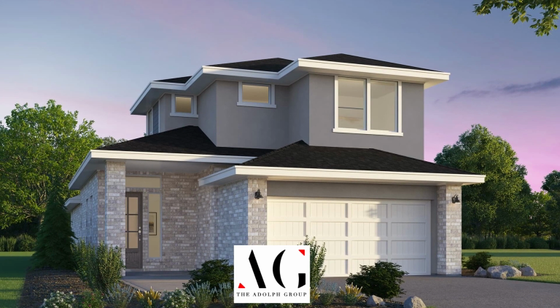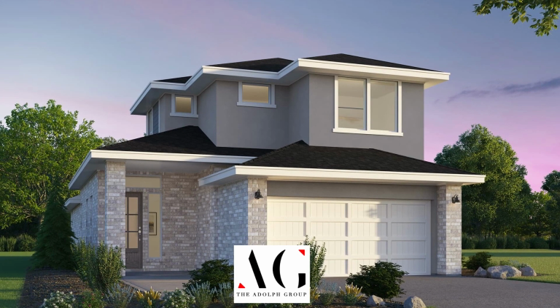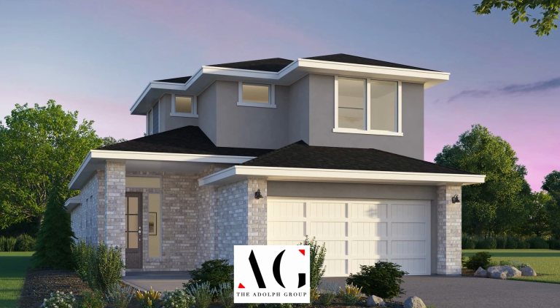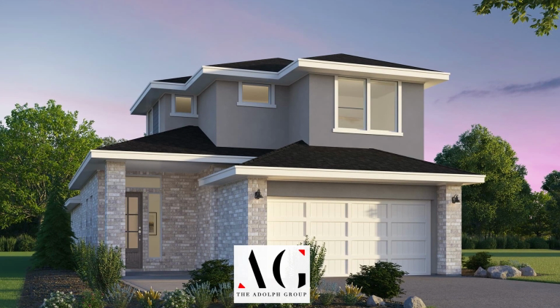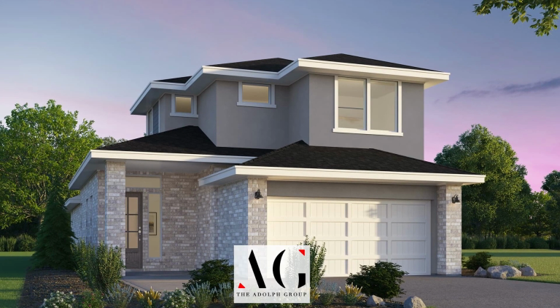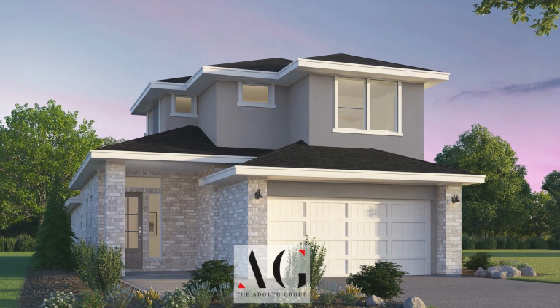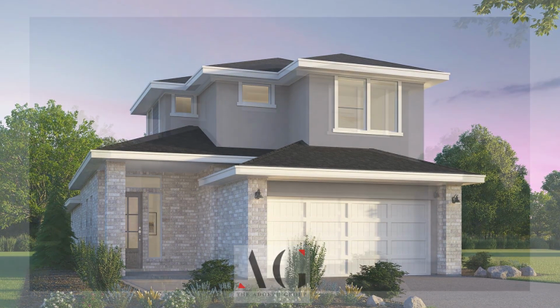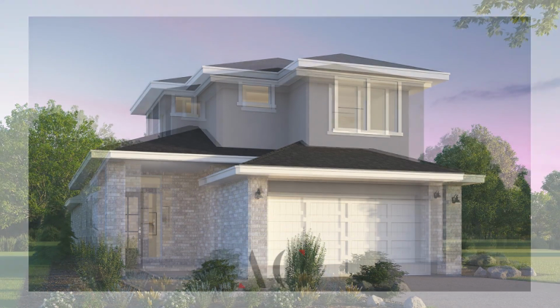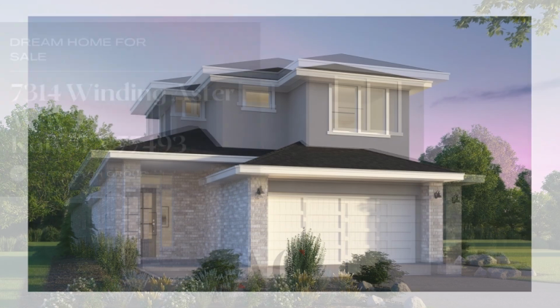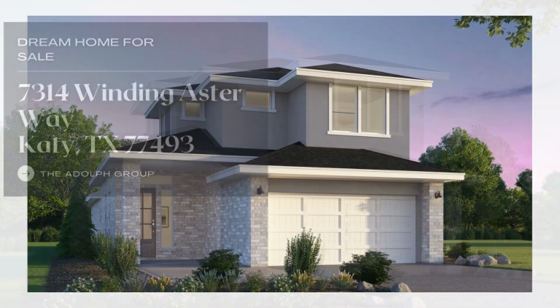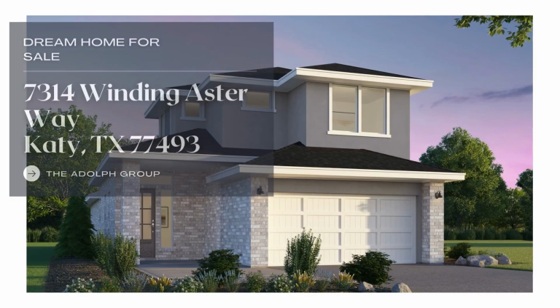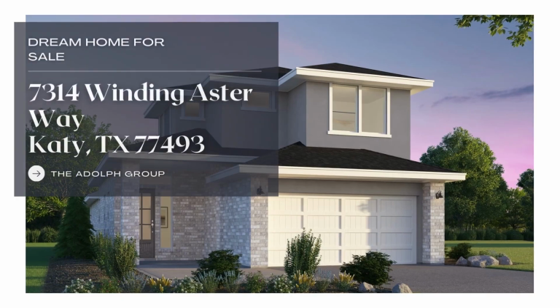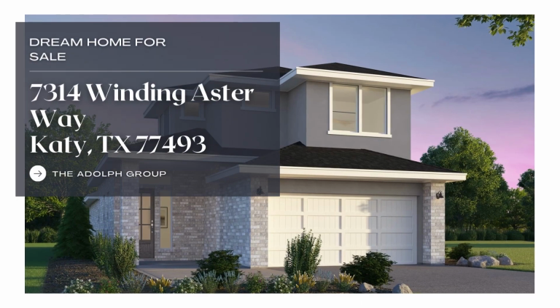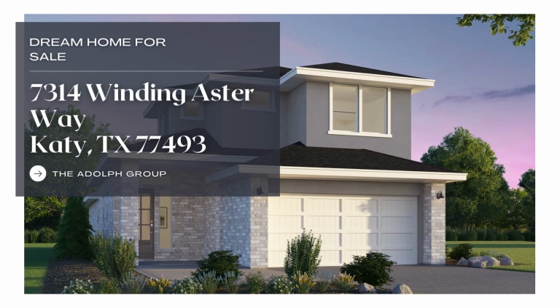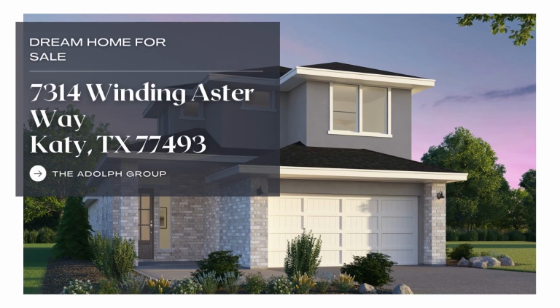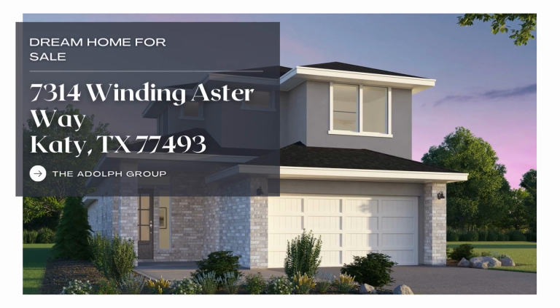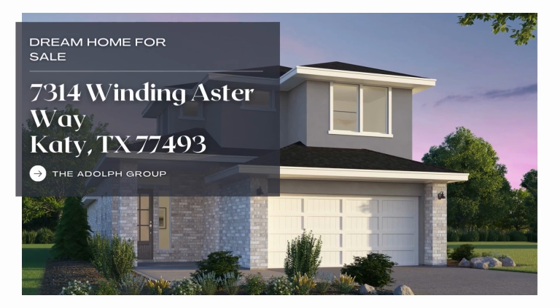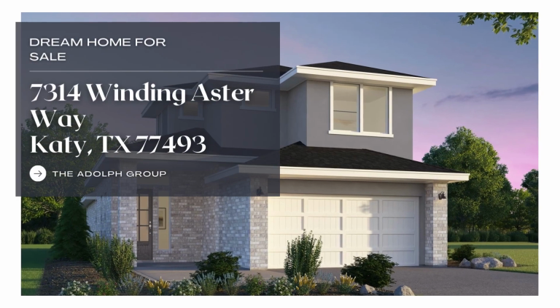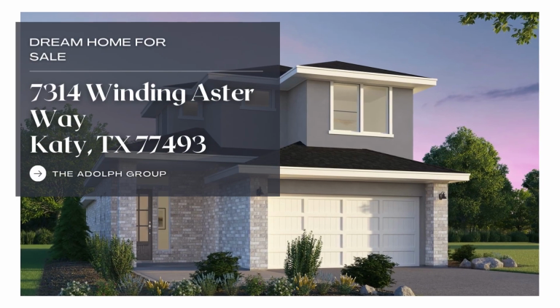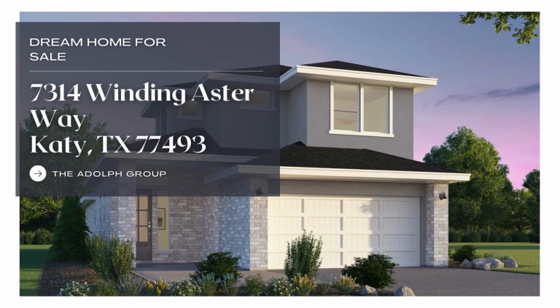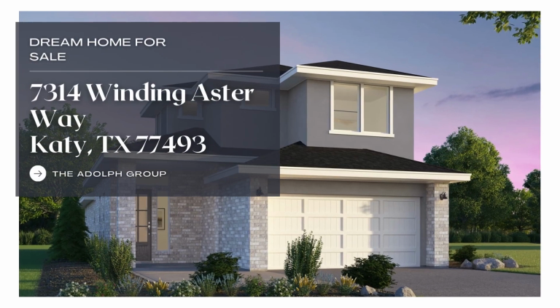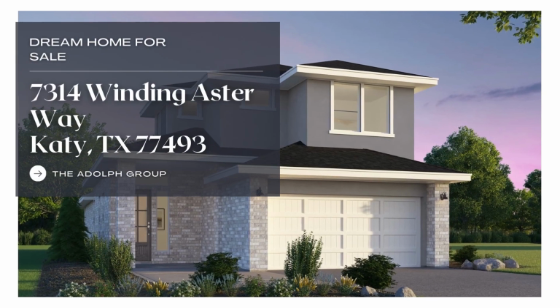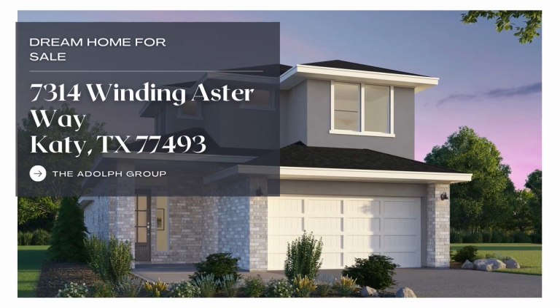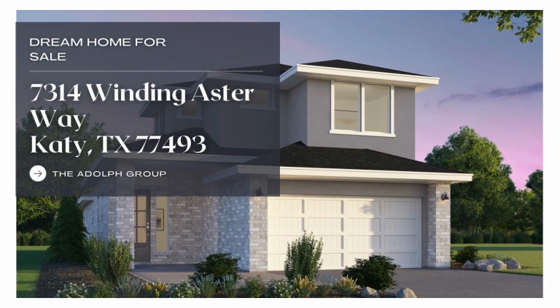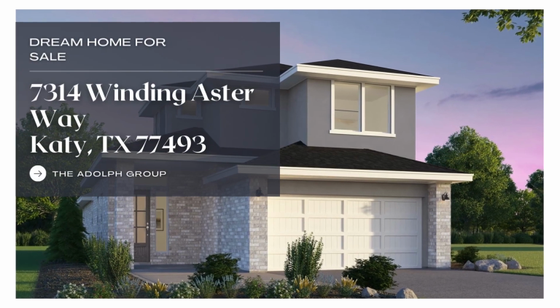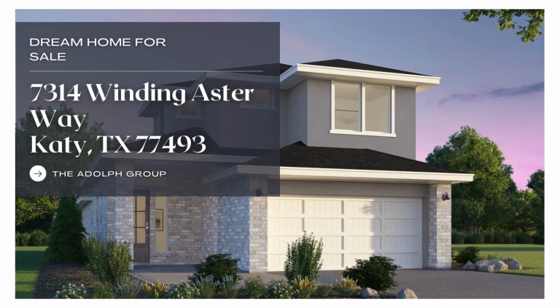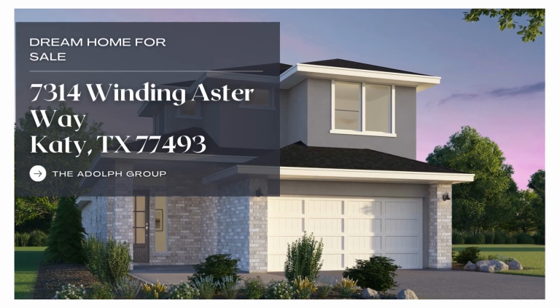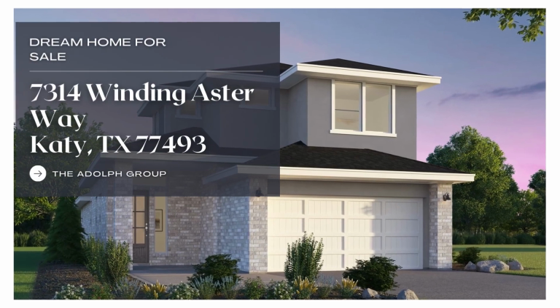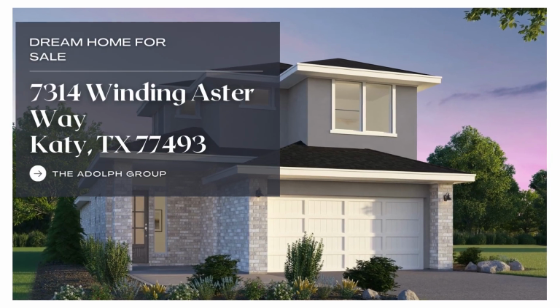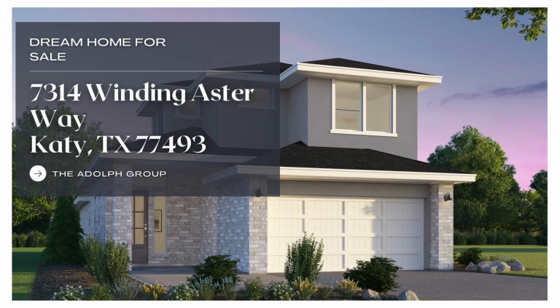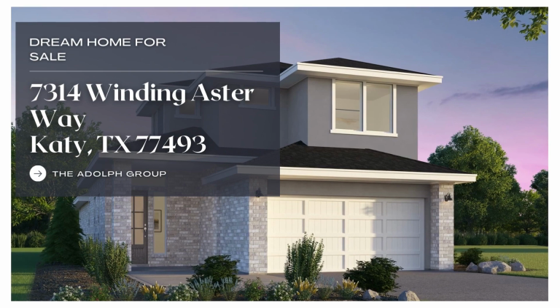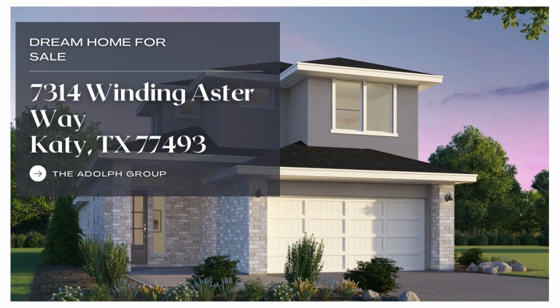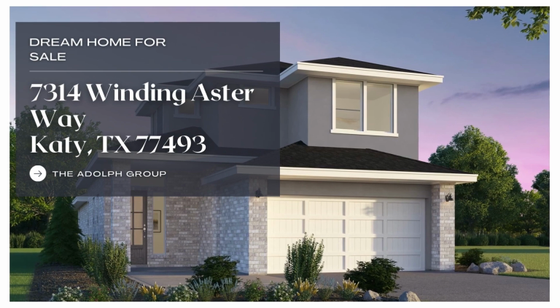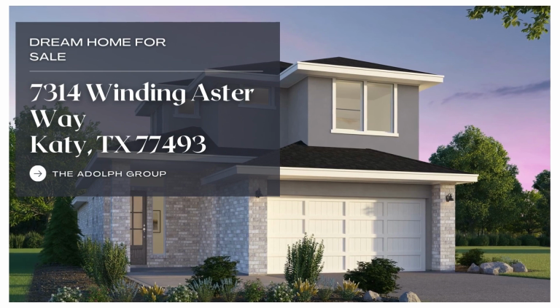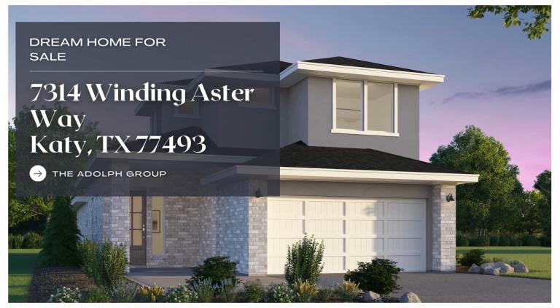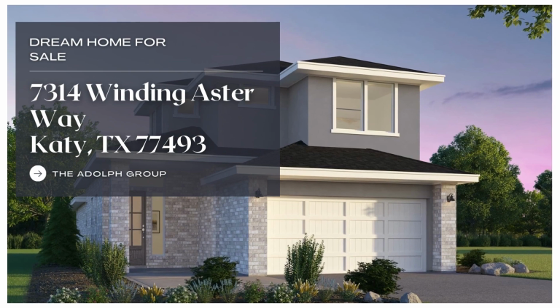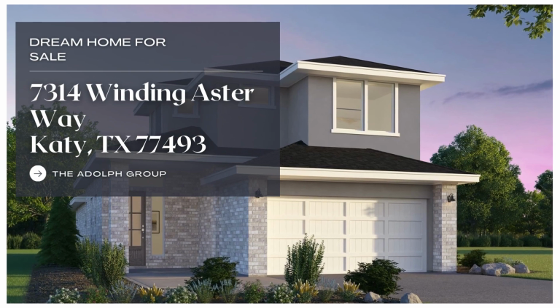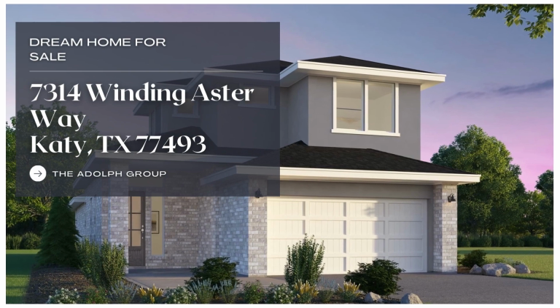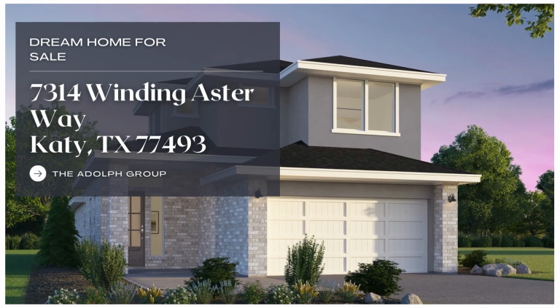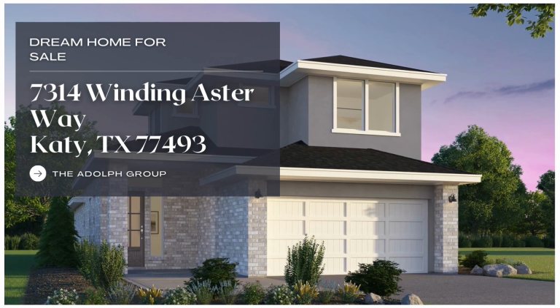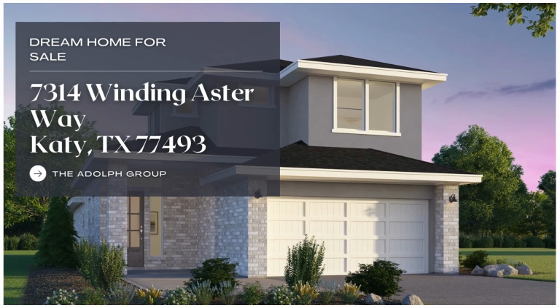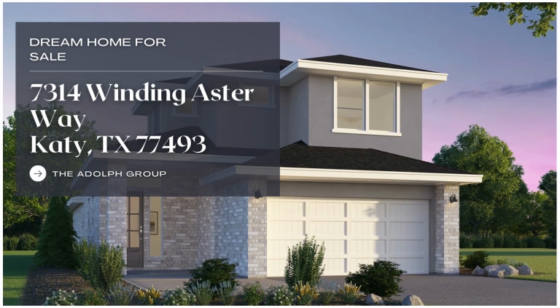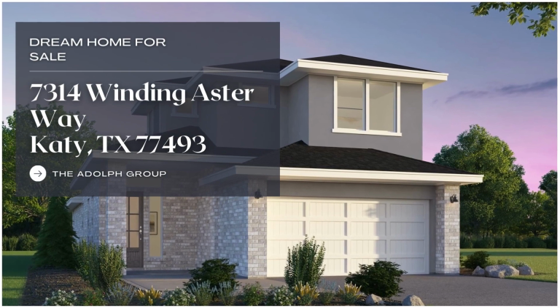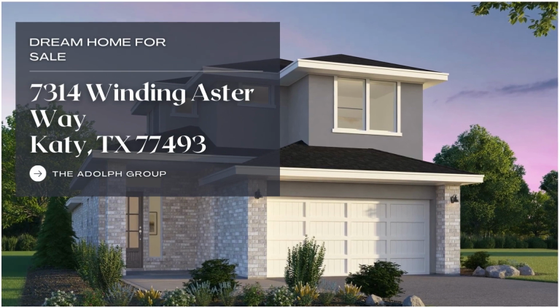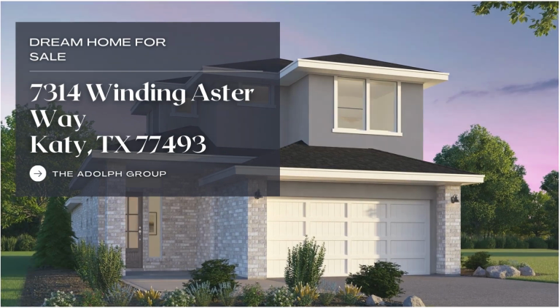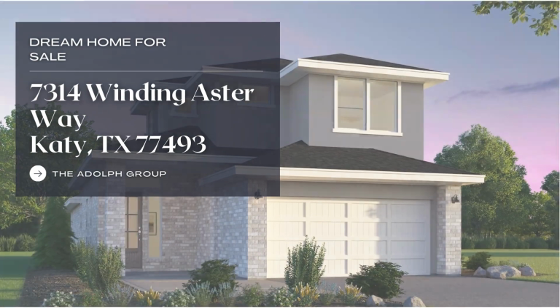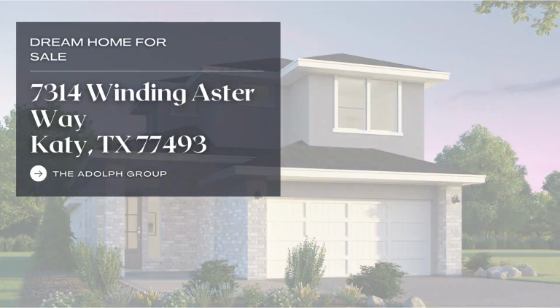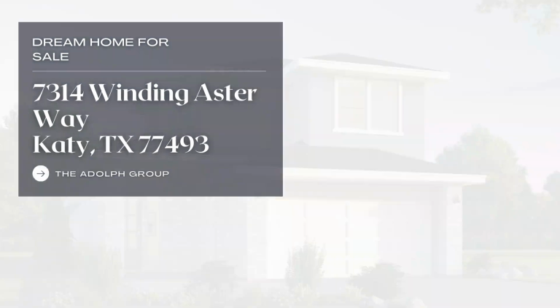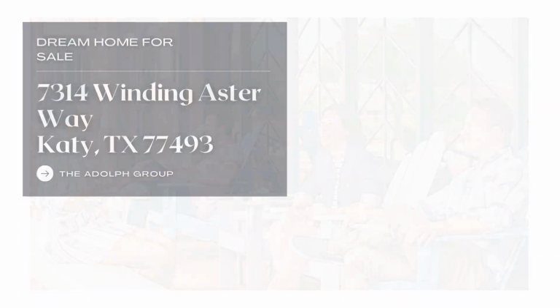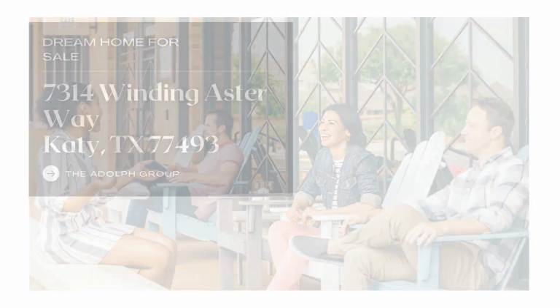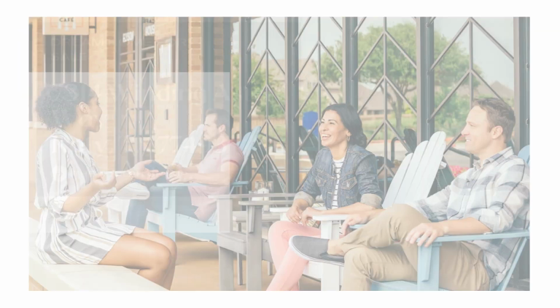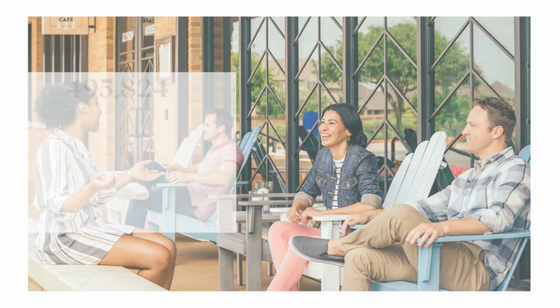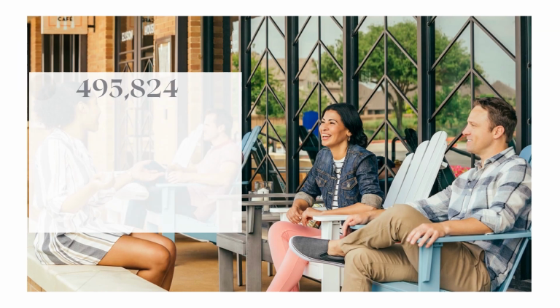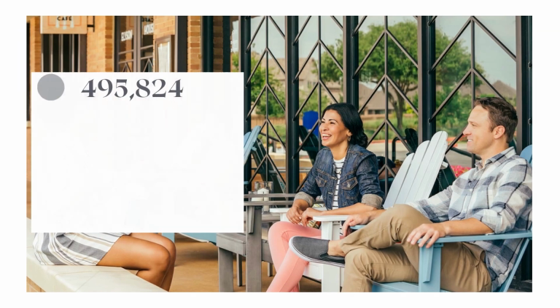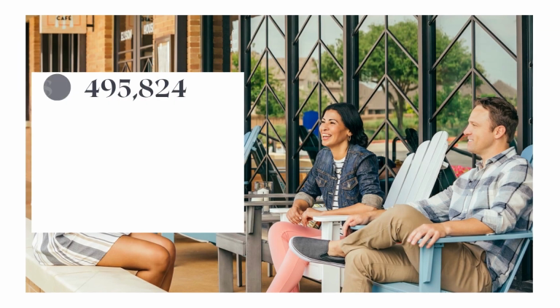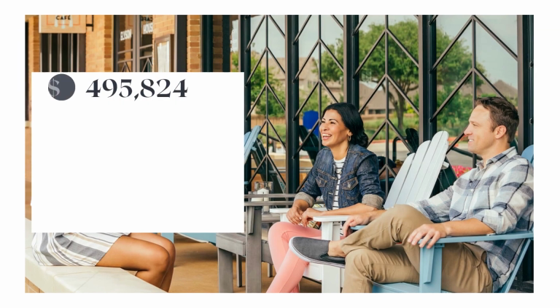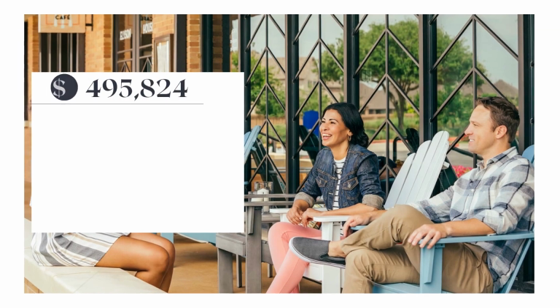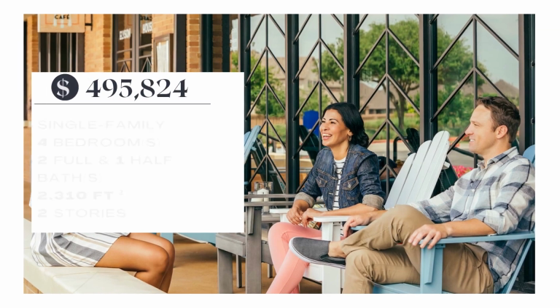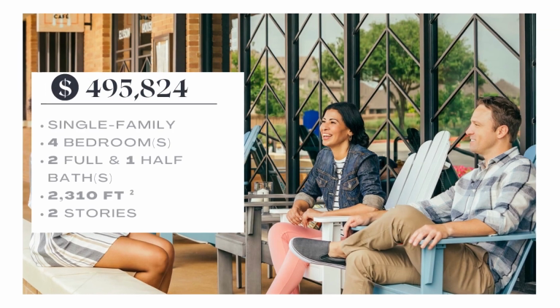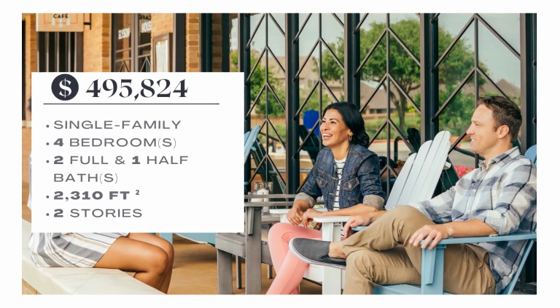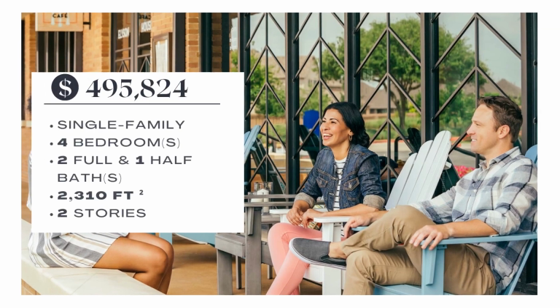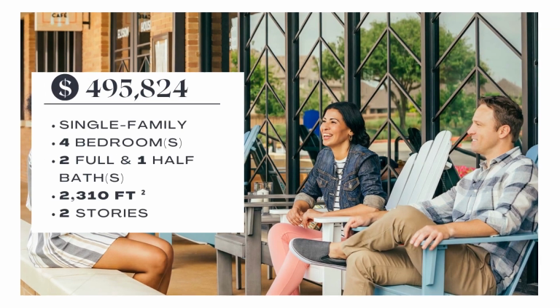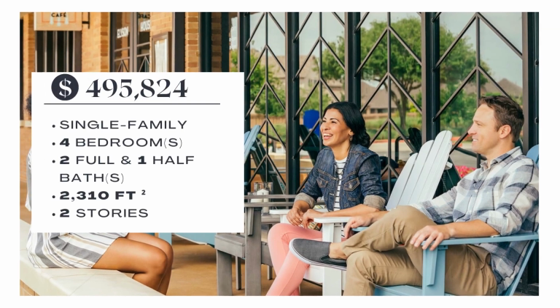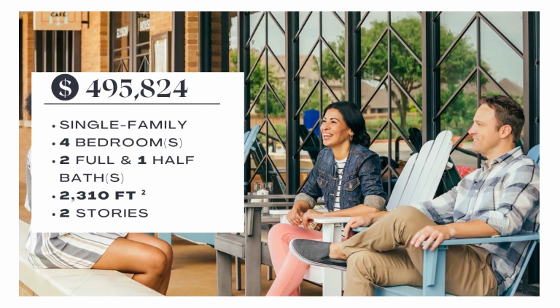Upgrade your family's living space with the Emerson. Four bedrooms, two and a half baths, and a study loft area.